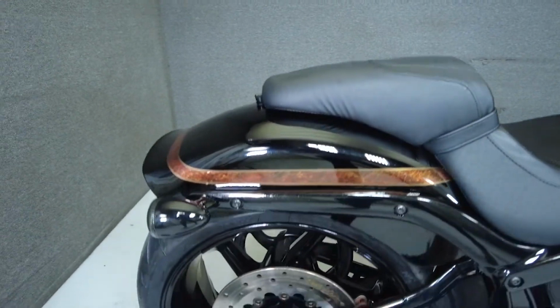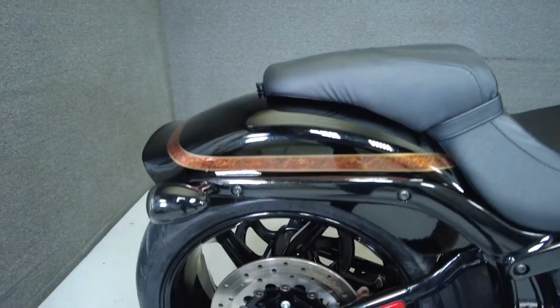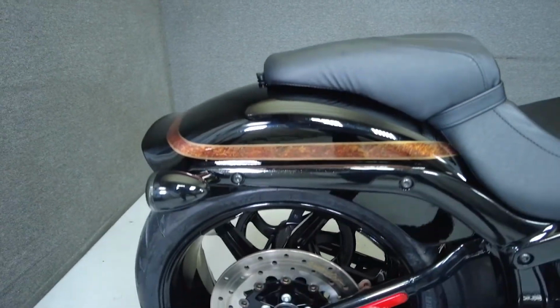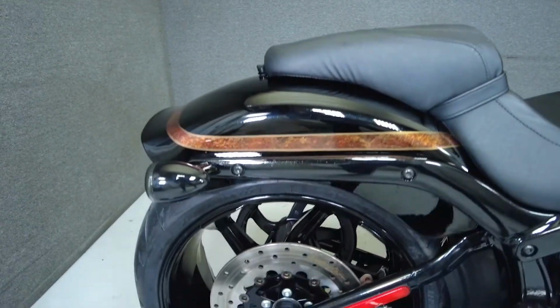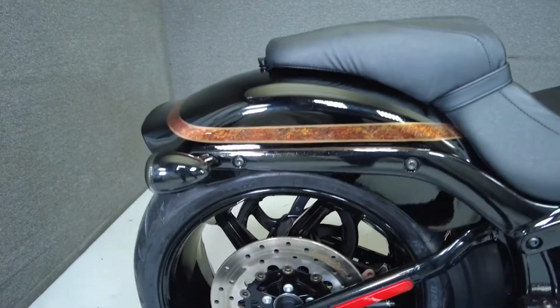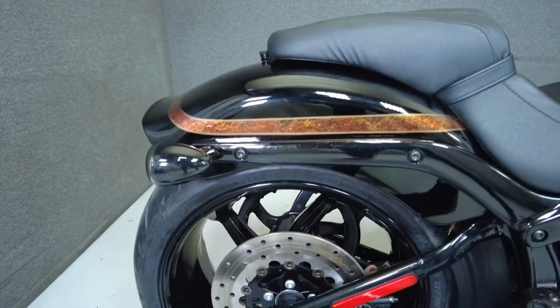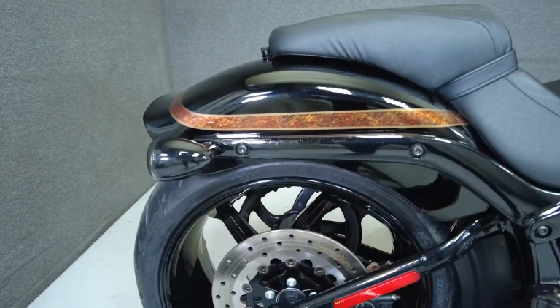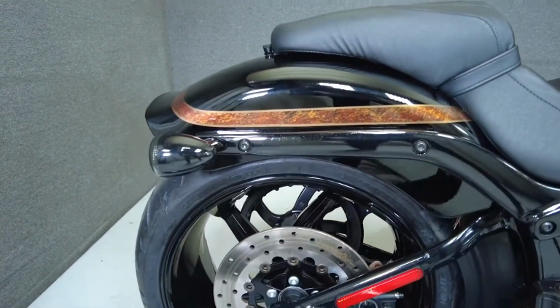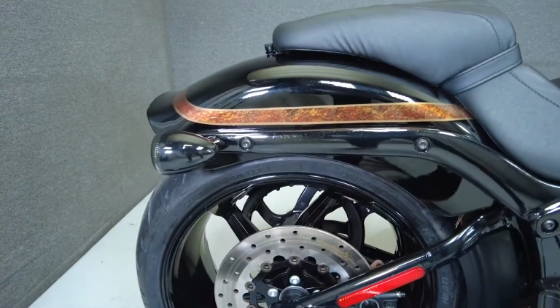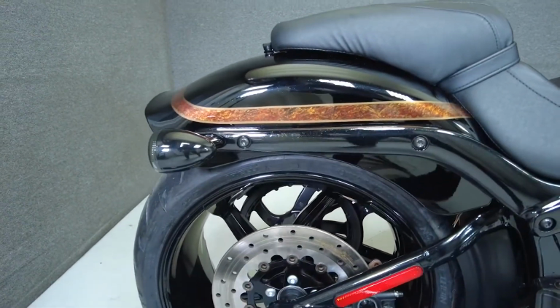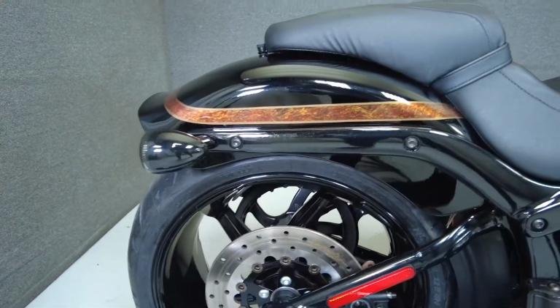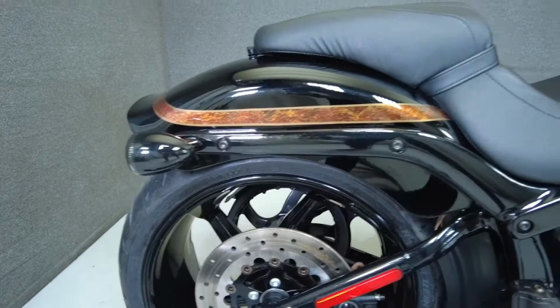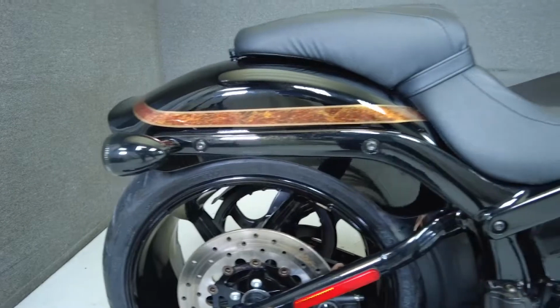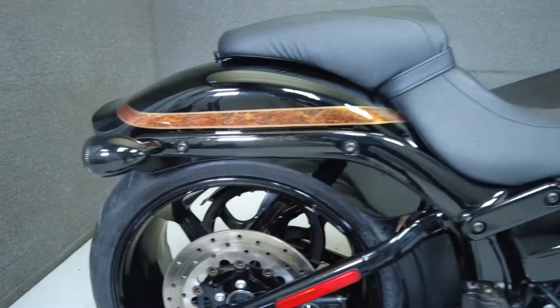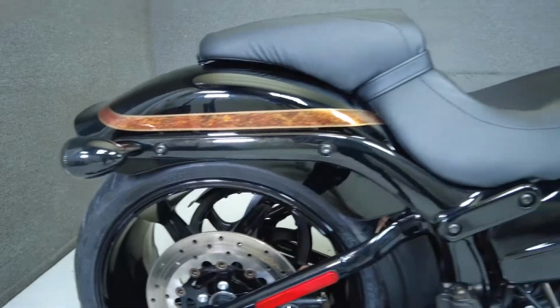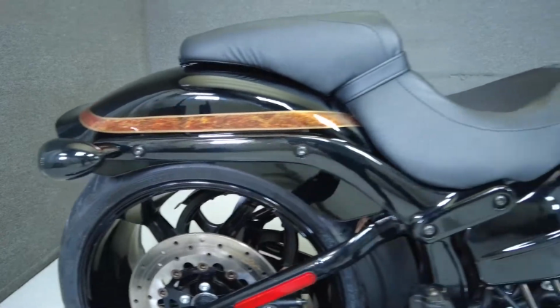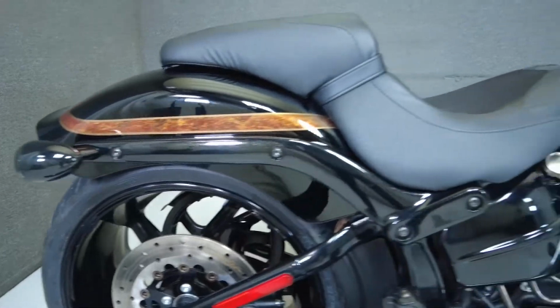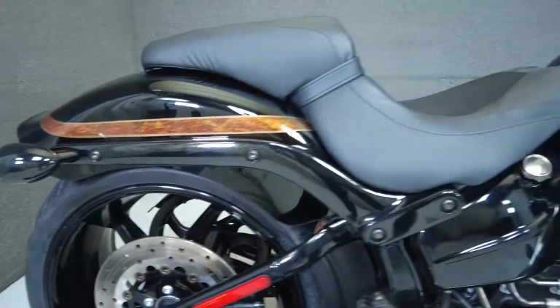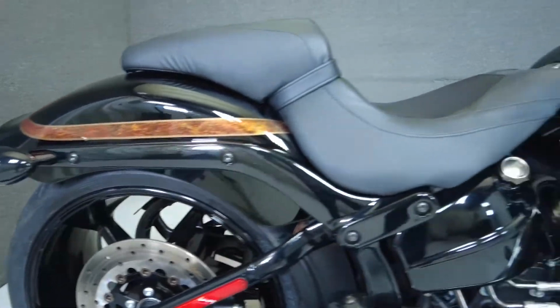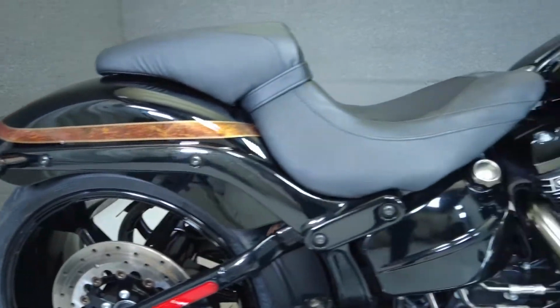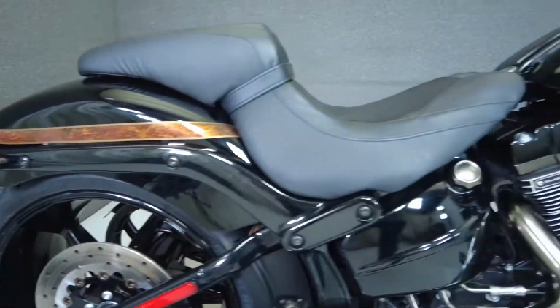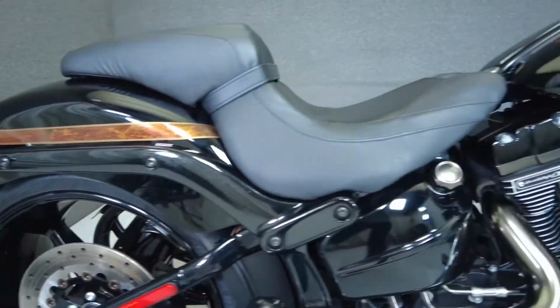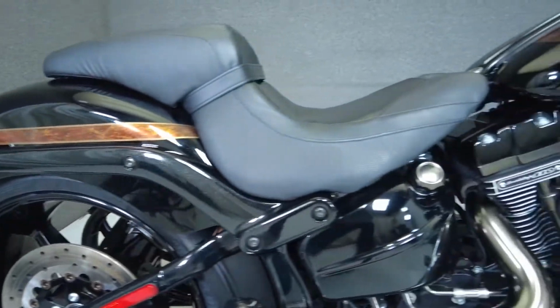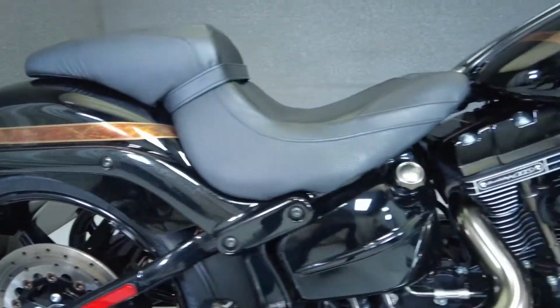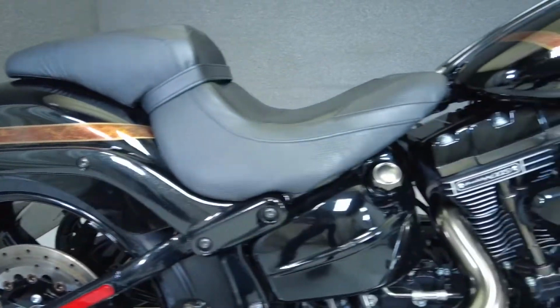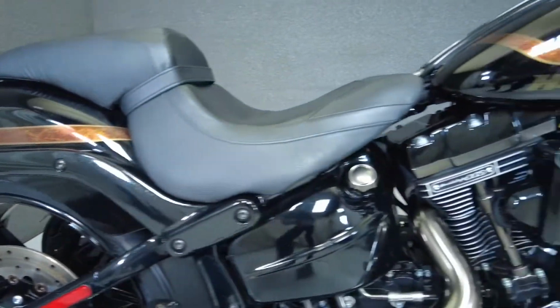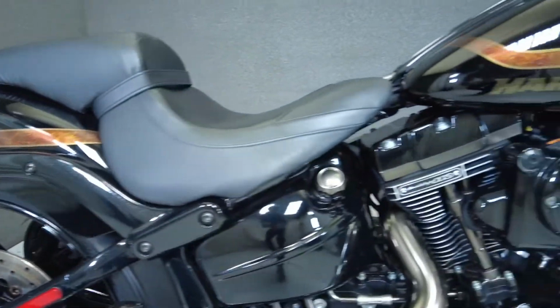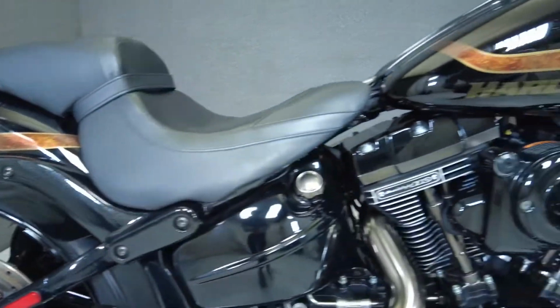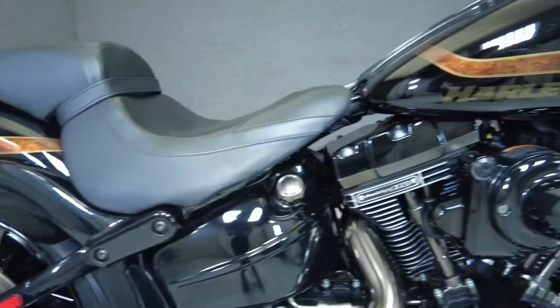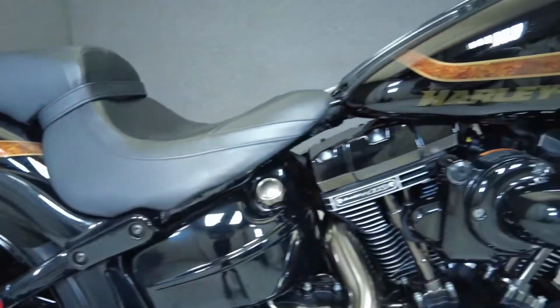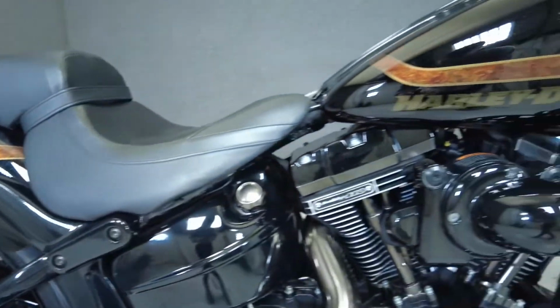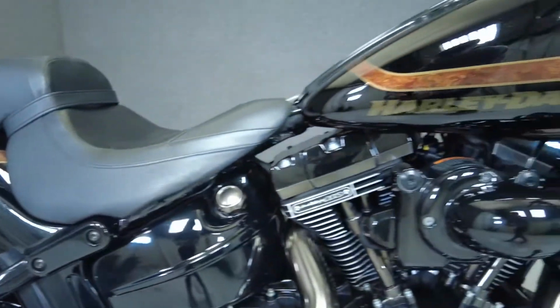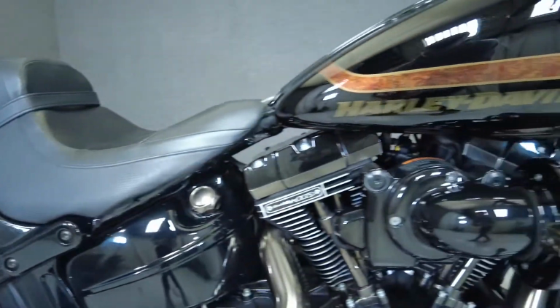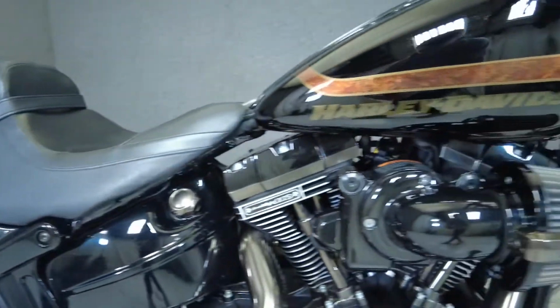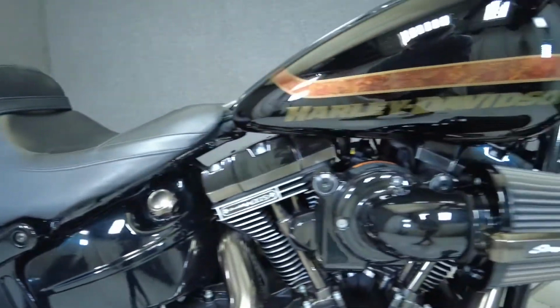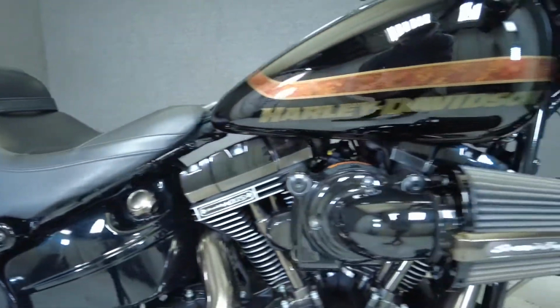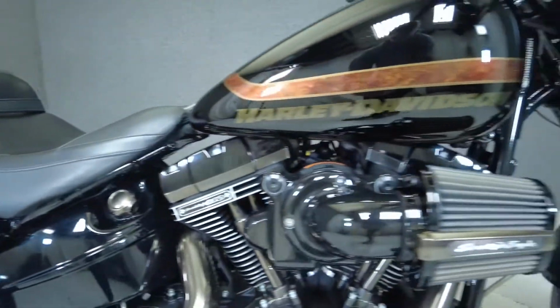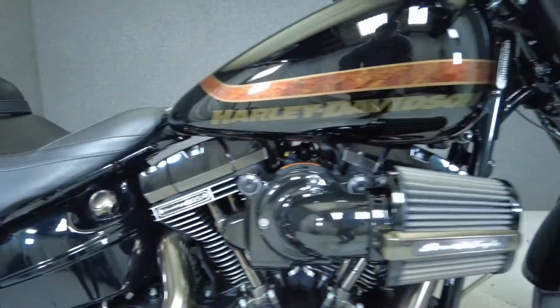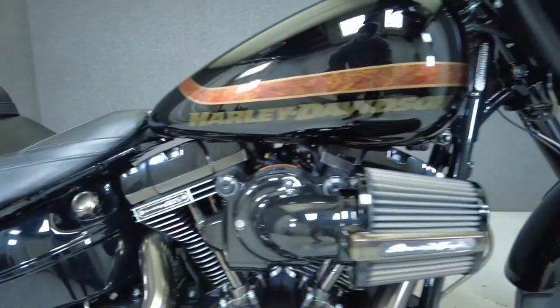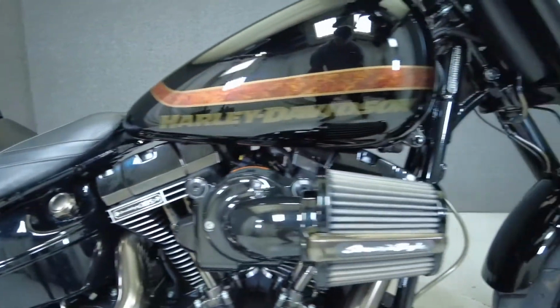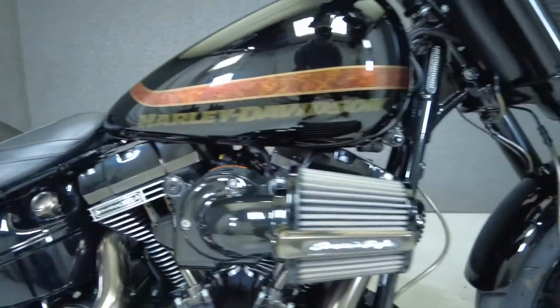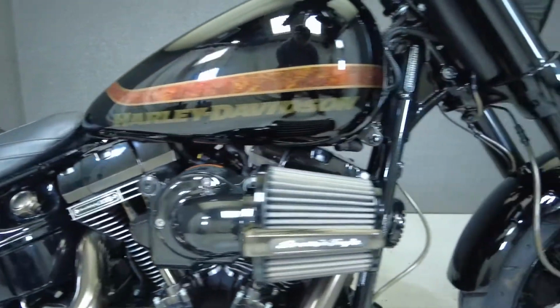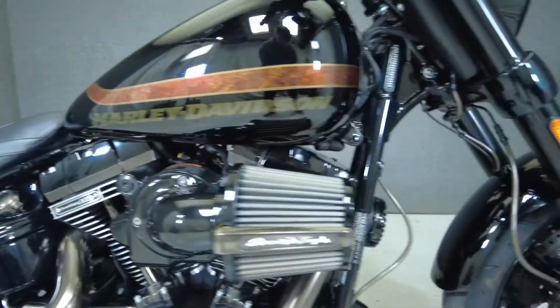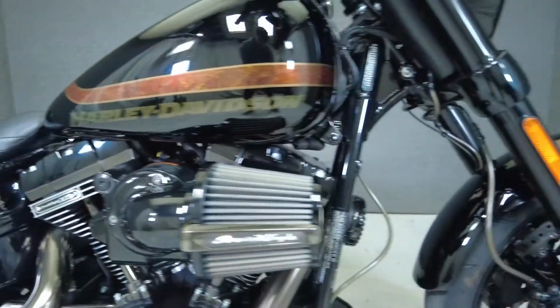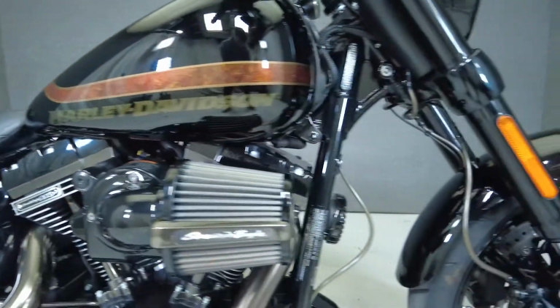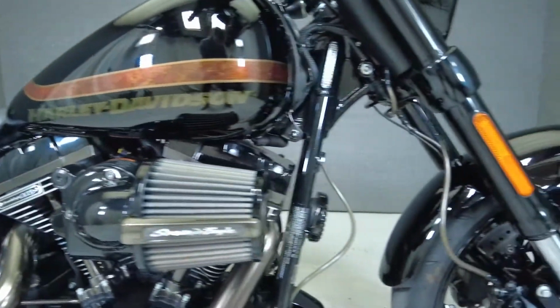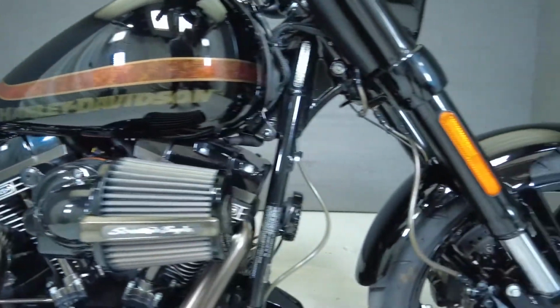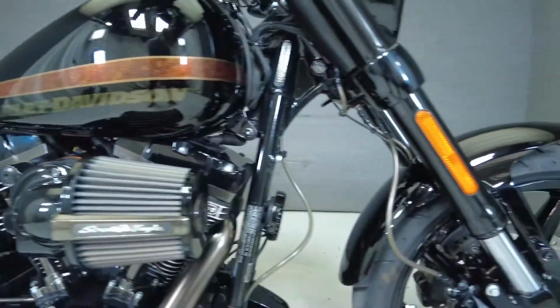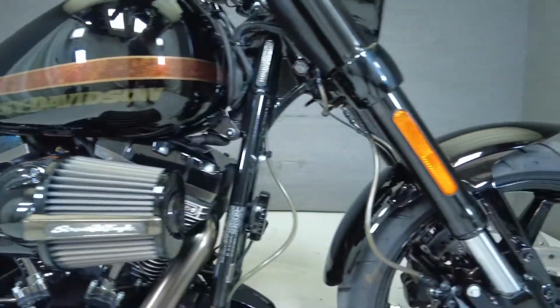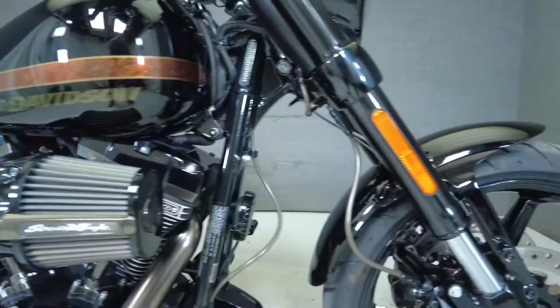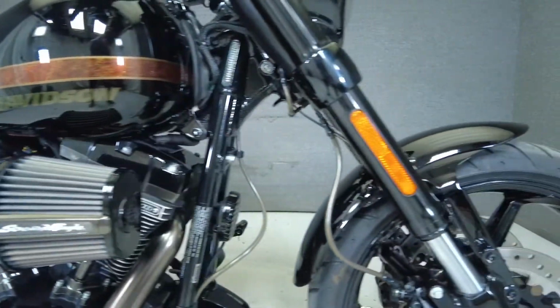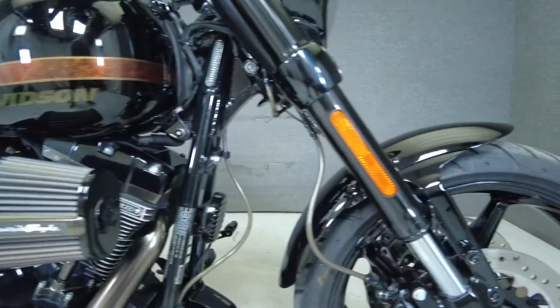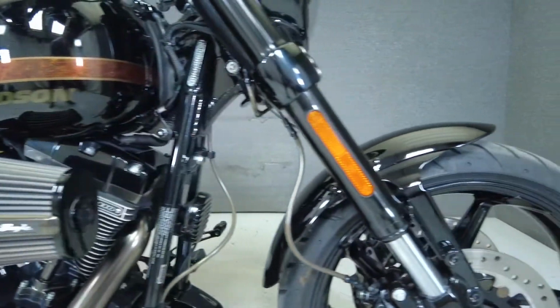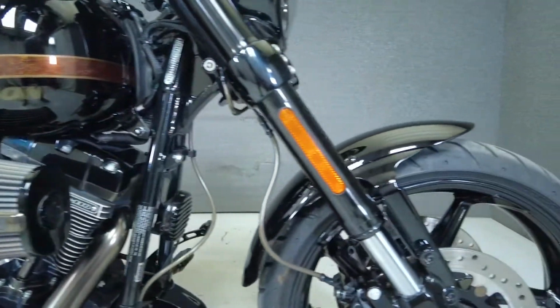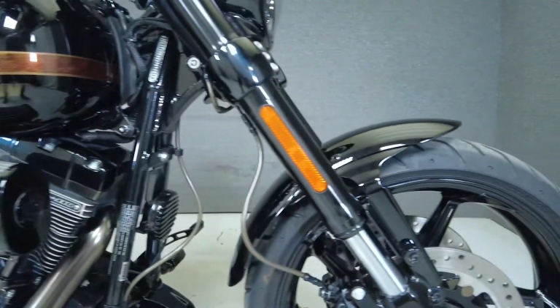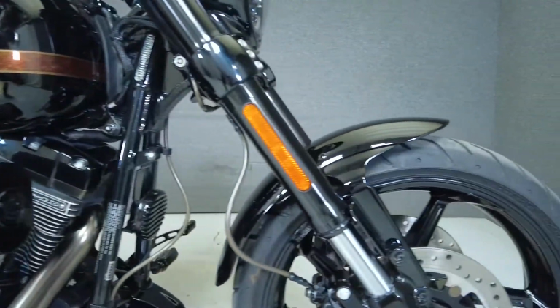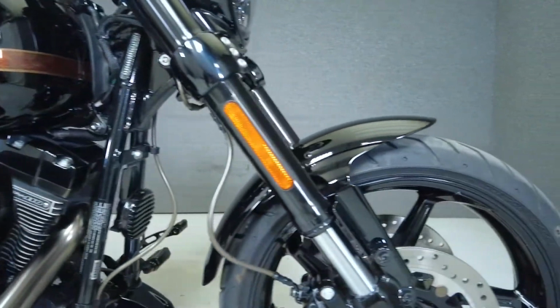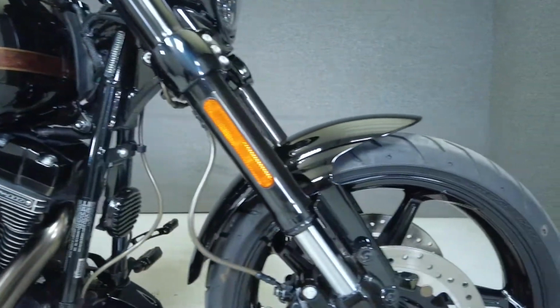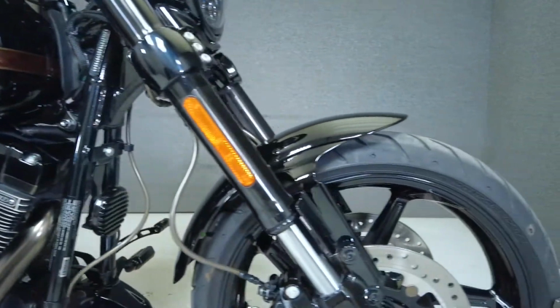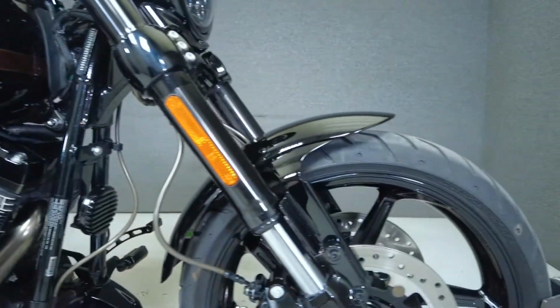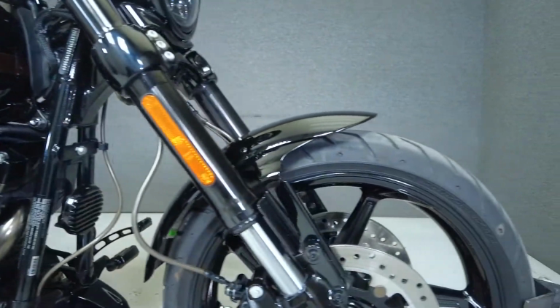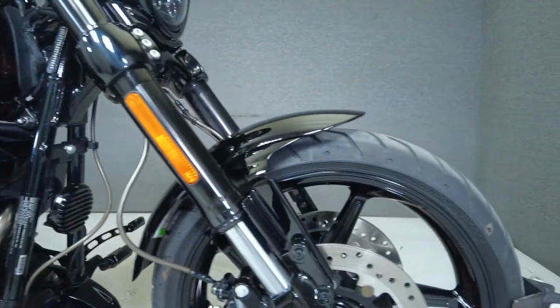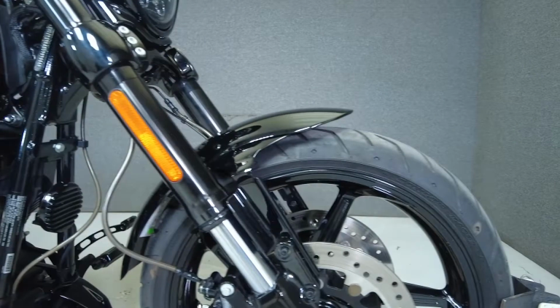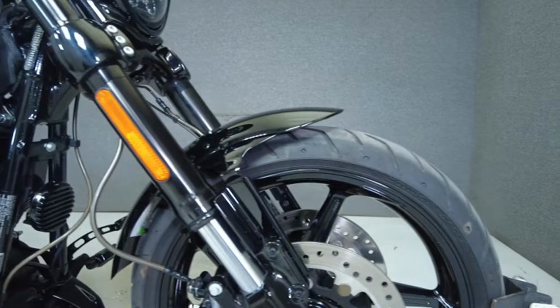It comes equipped from the factory with ABS, cruise control, and a keyless ignition. We've installed a brand new rear tire.